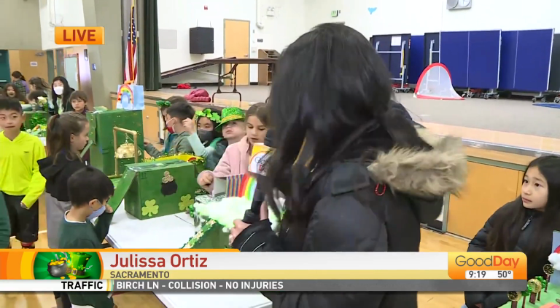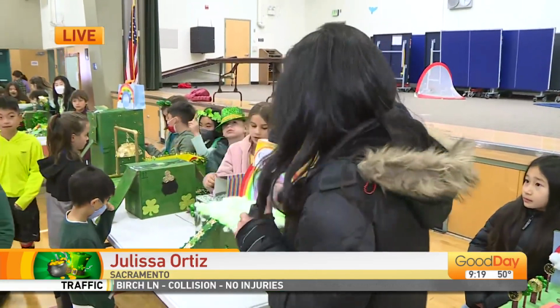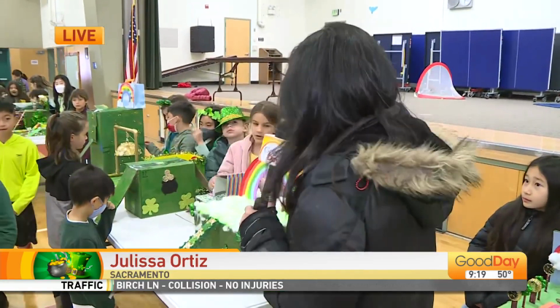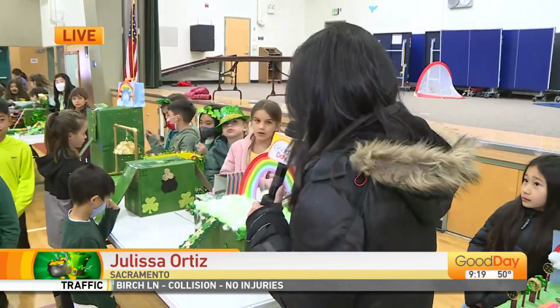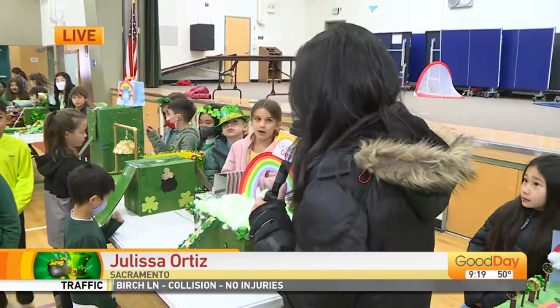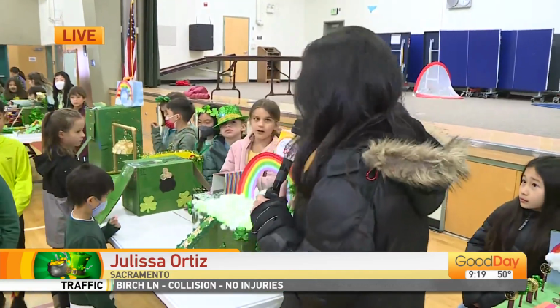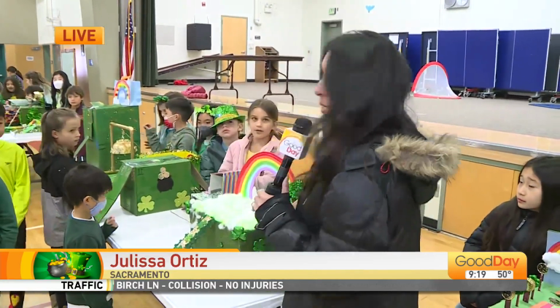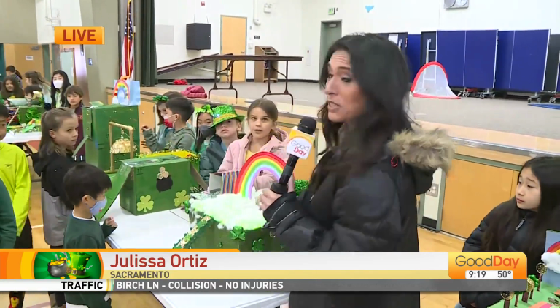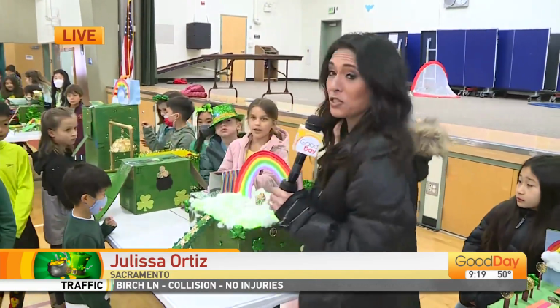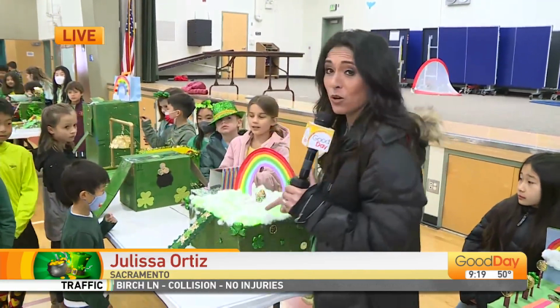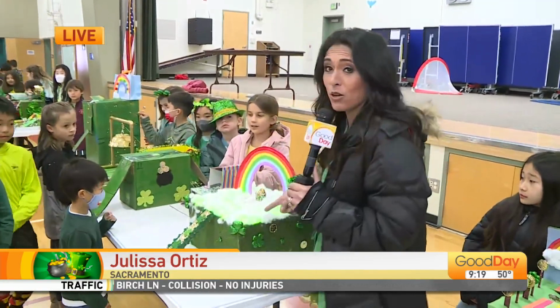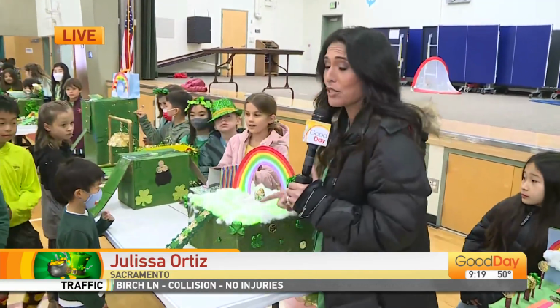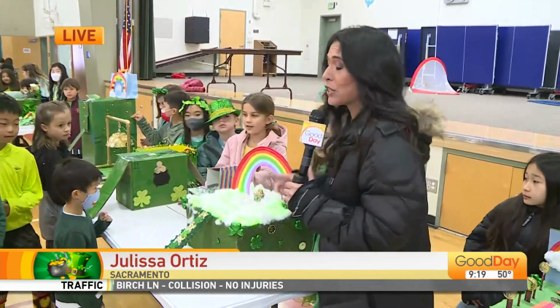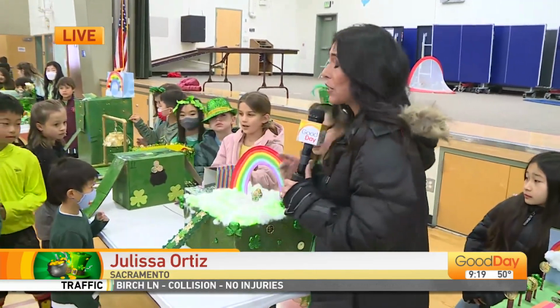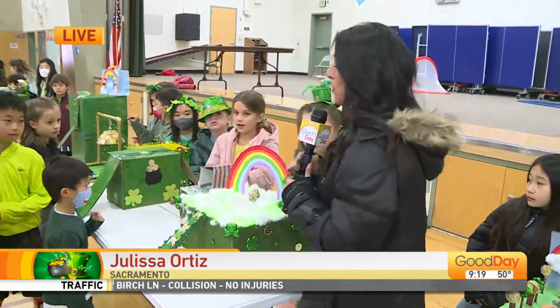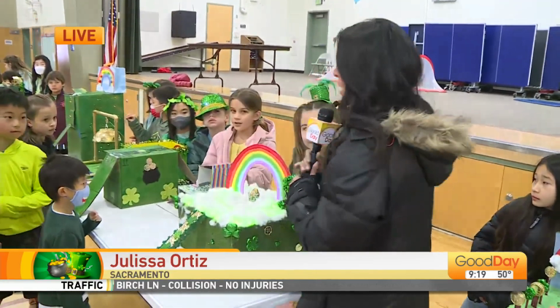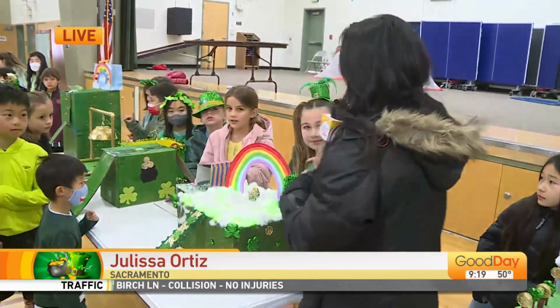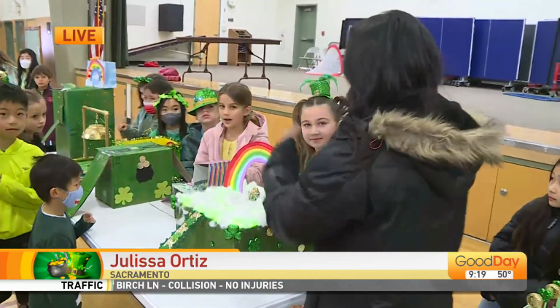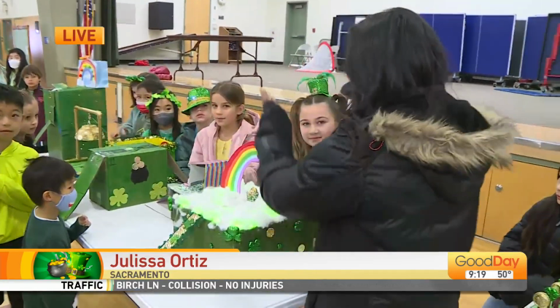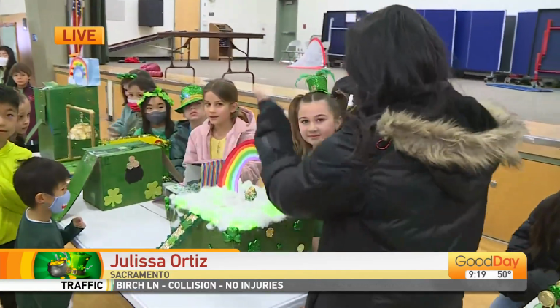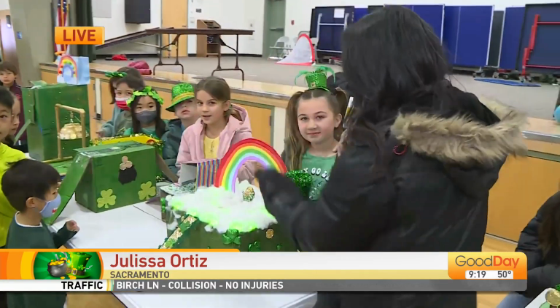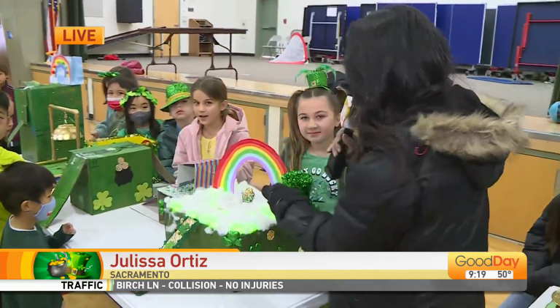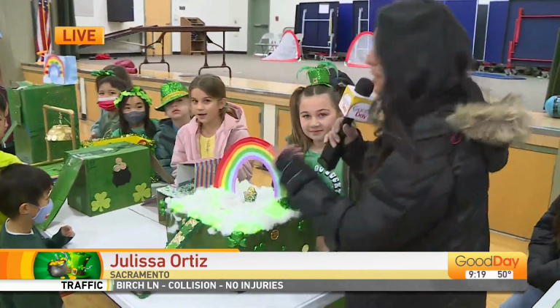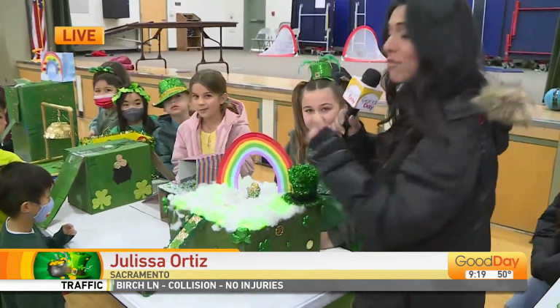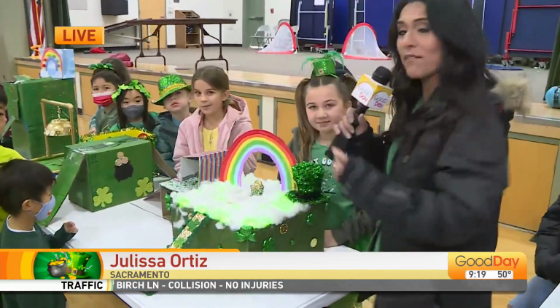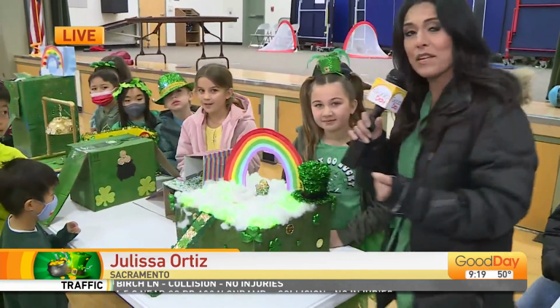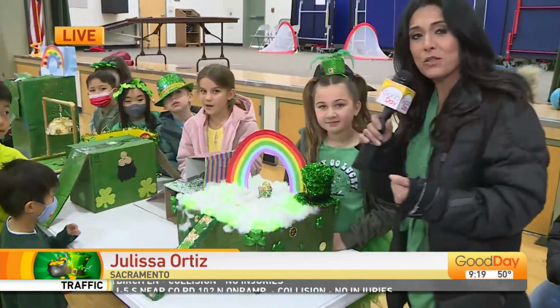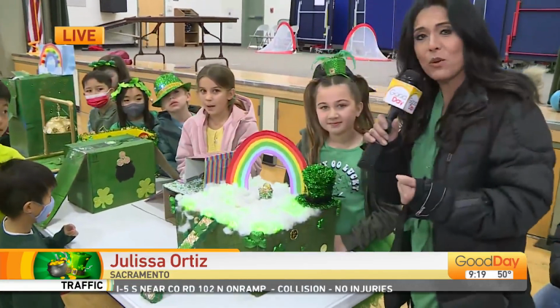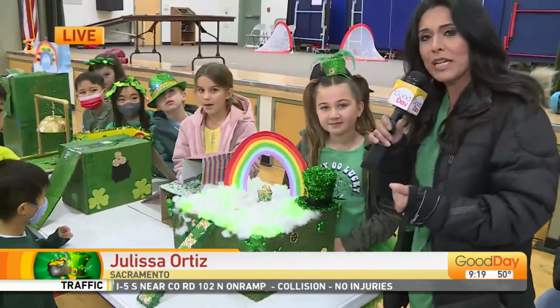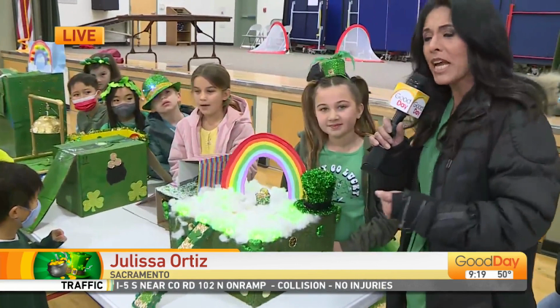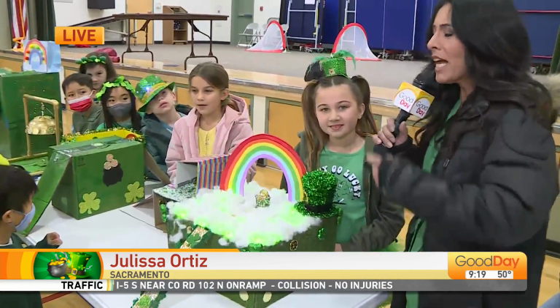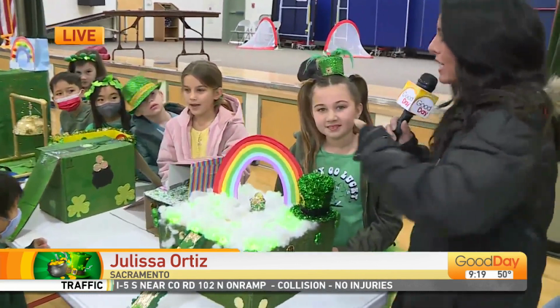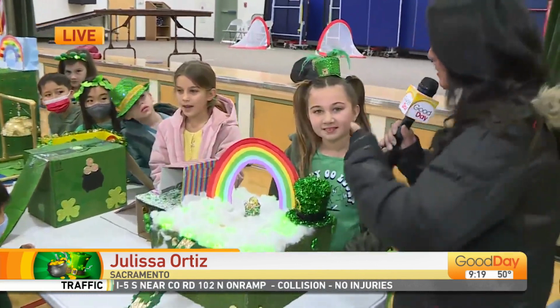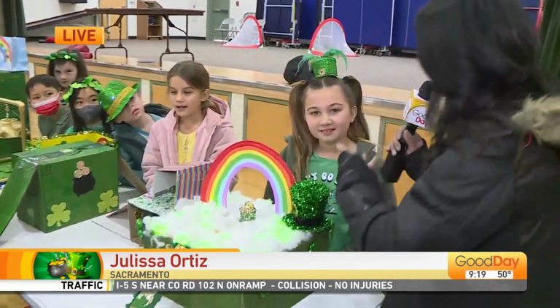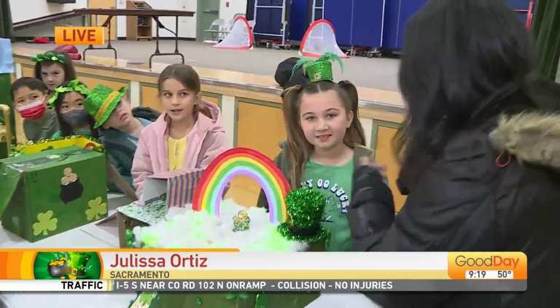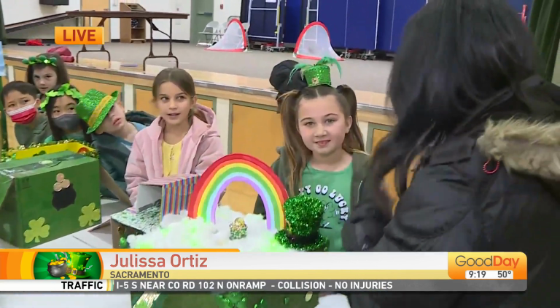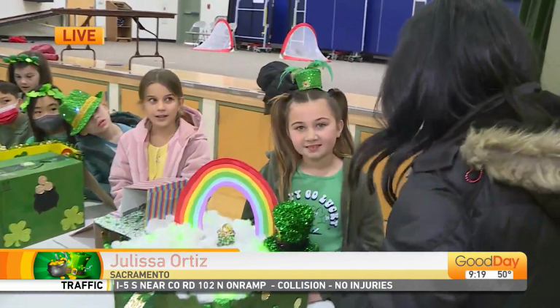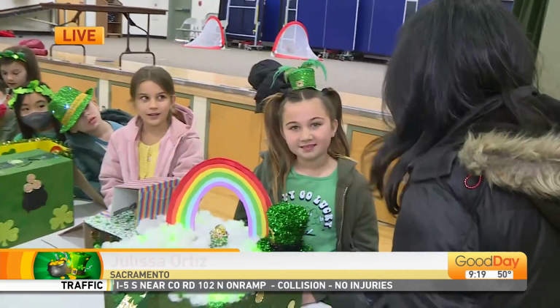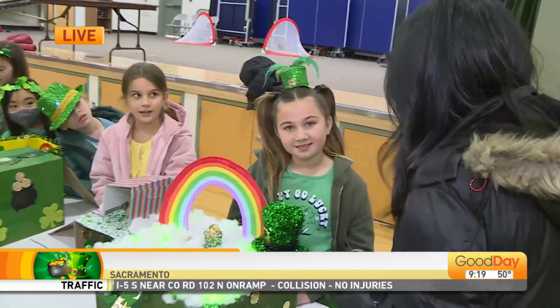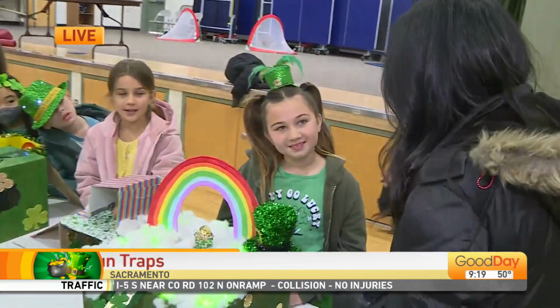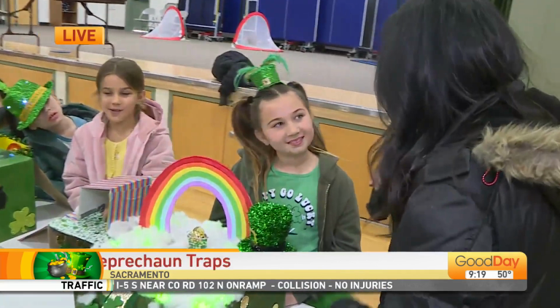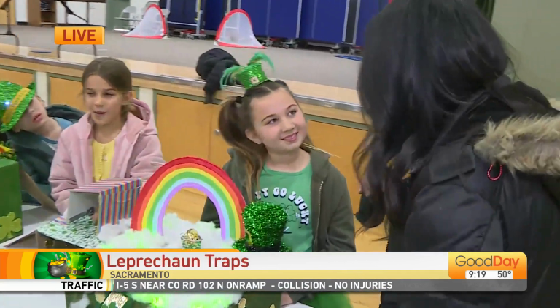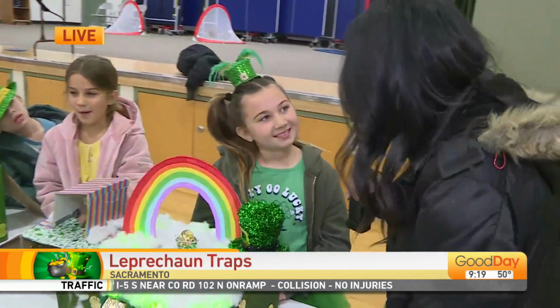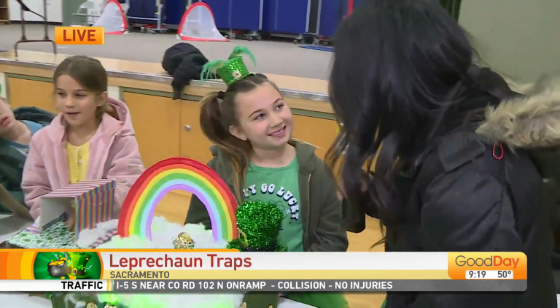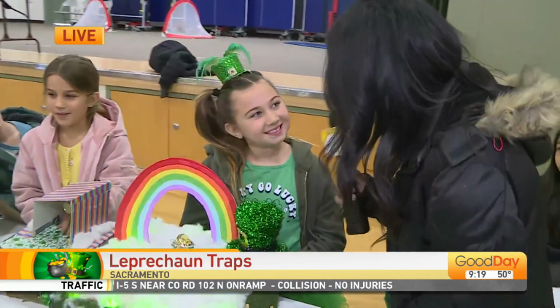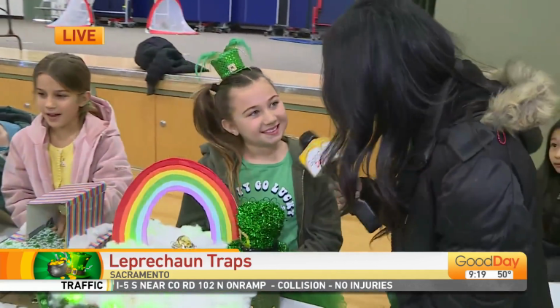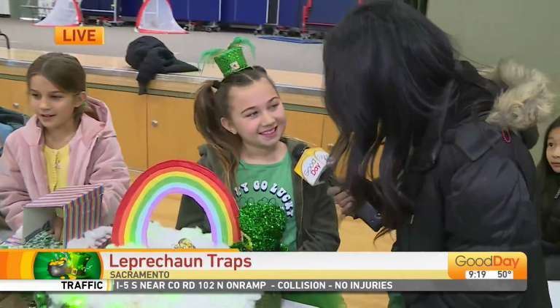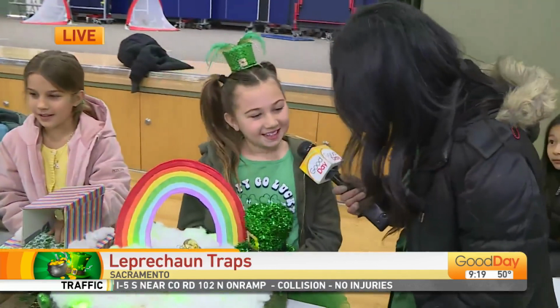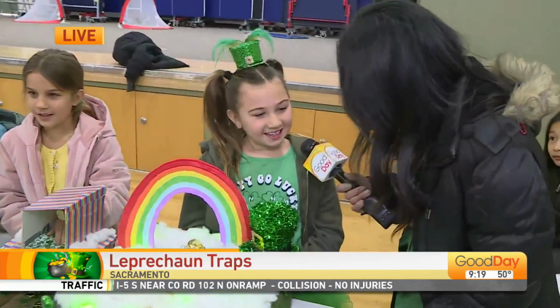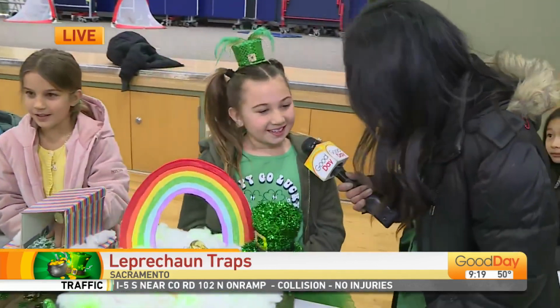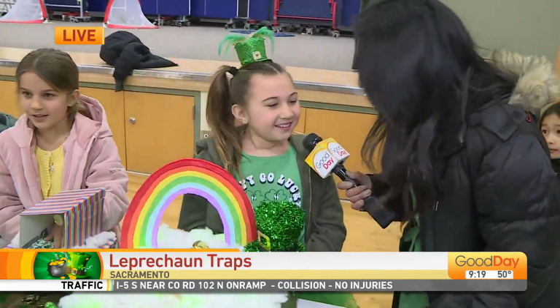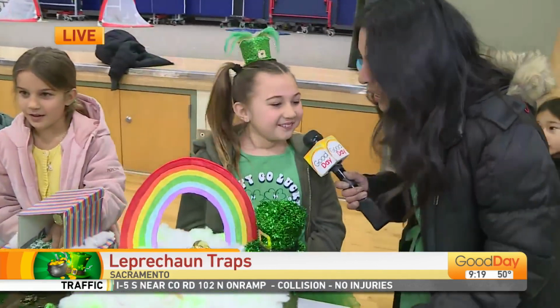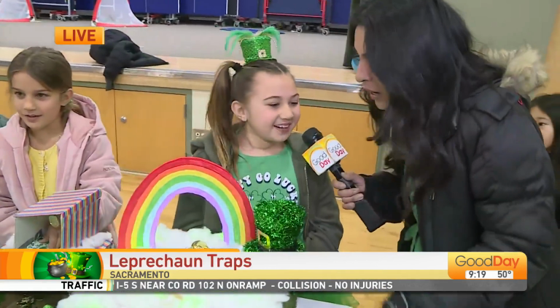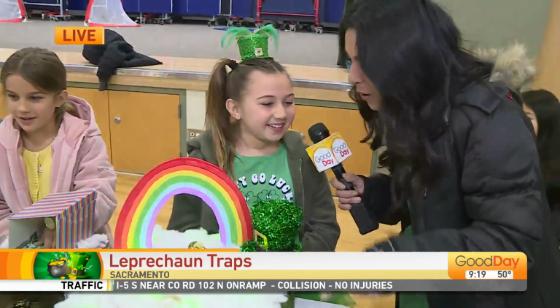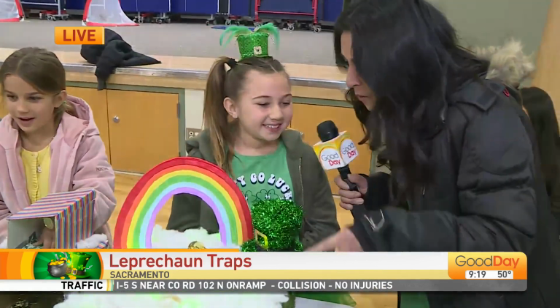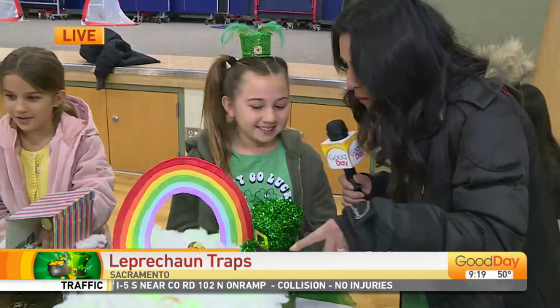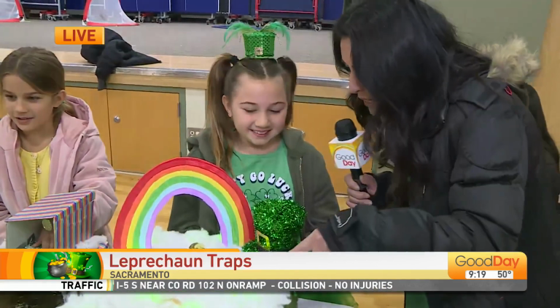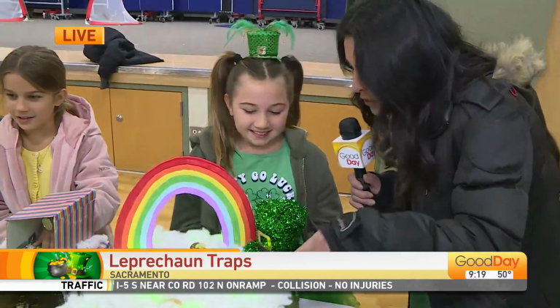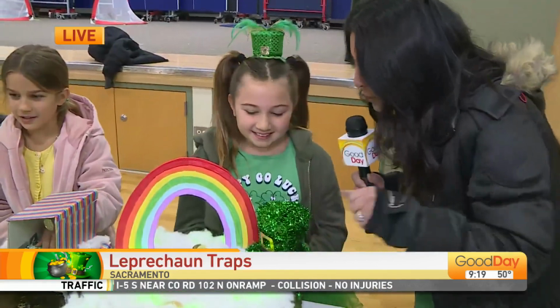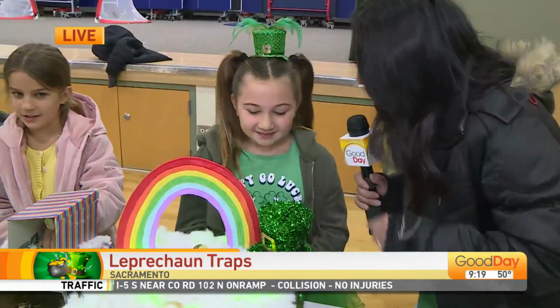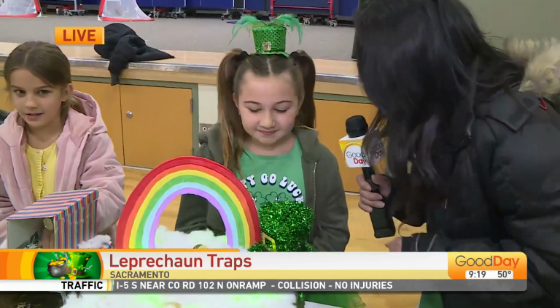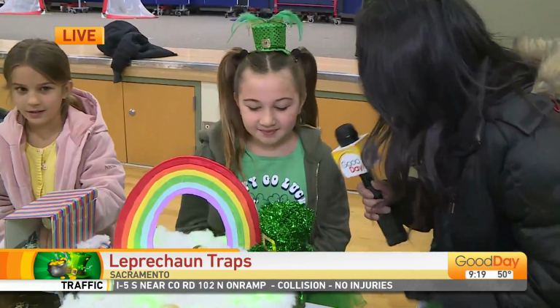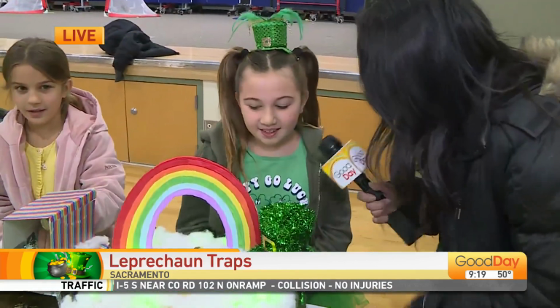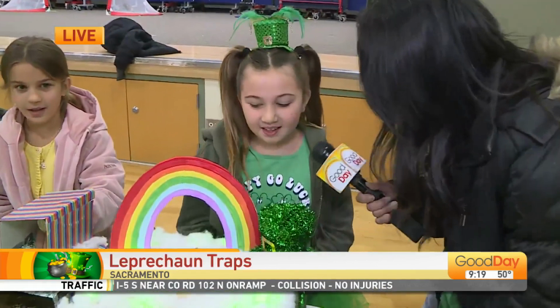Take a look at this one. It's so darn cute. The creator of this one is Miss Coco right here. Good morning to you. Good morning. What is your trap called?